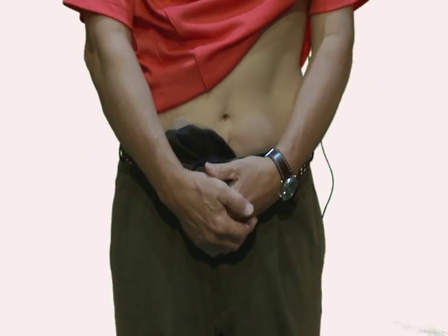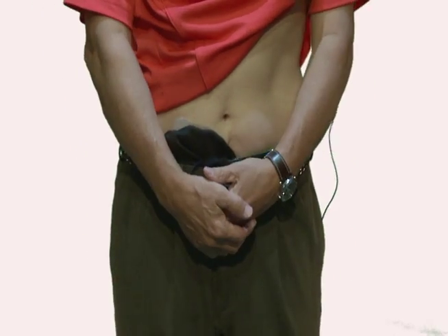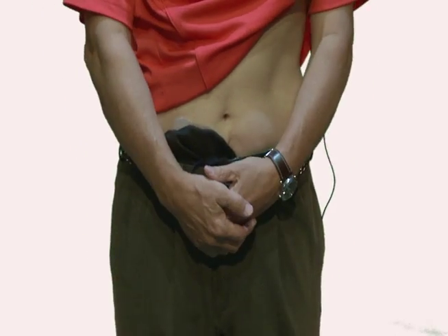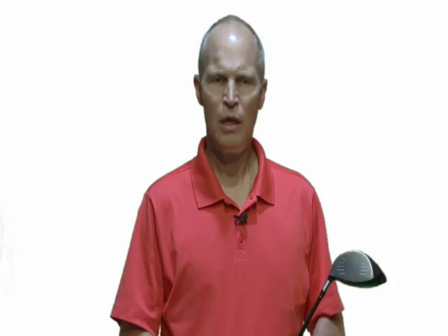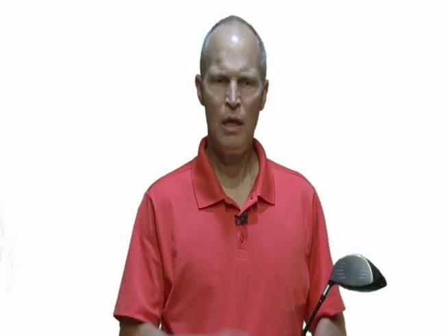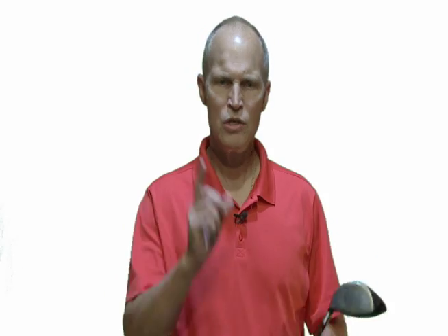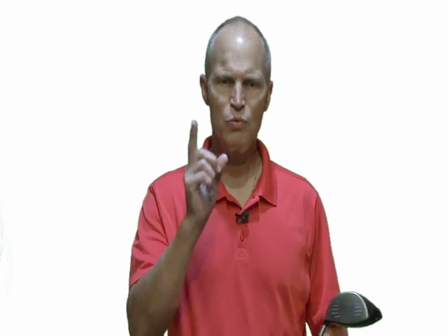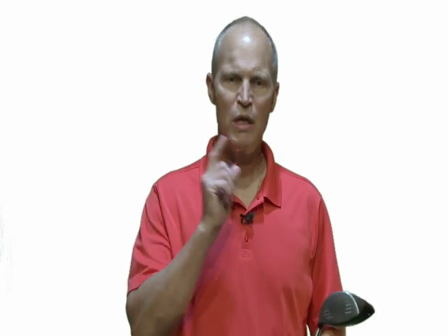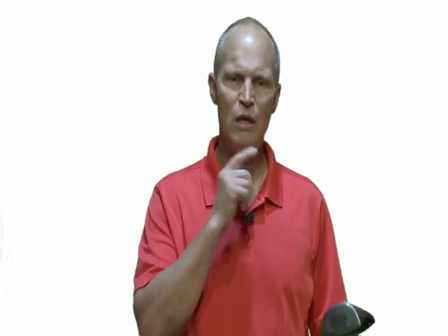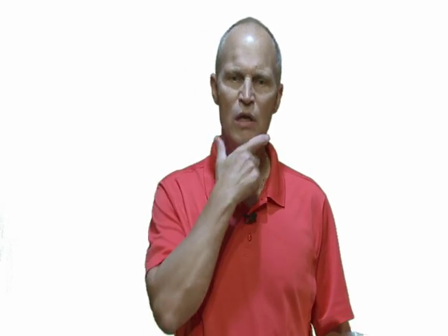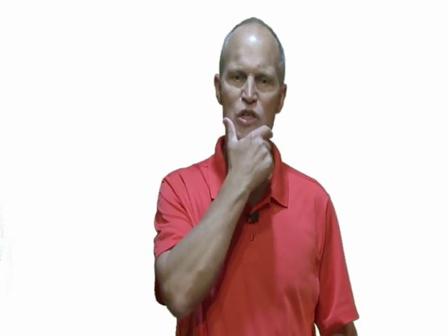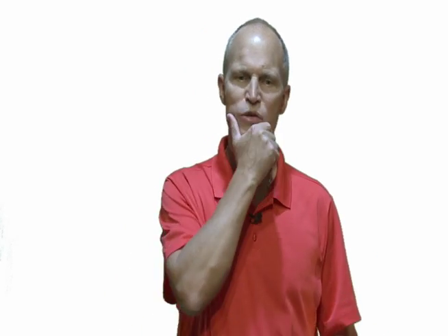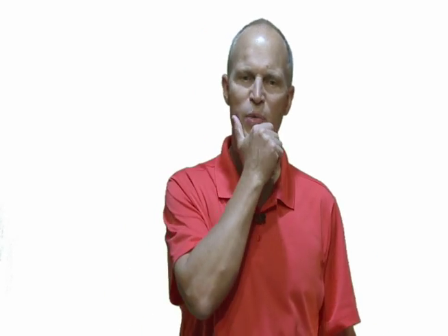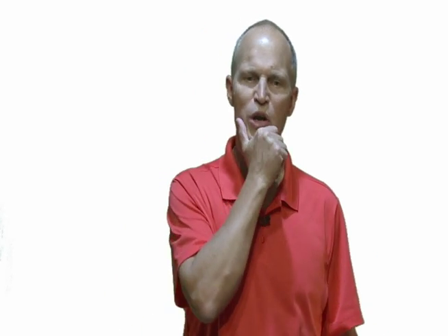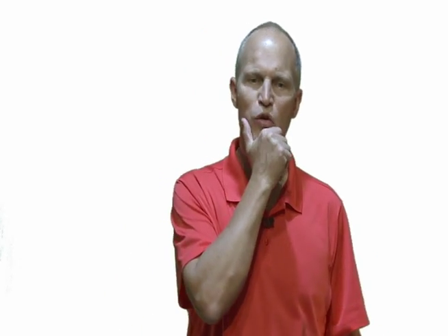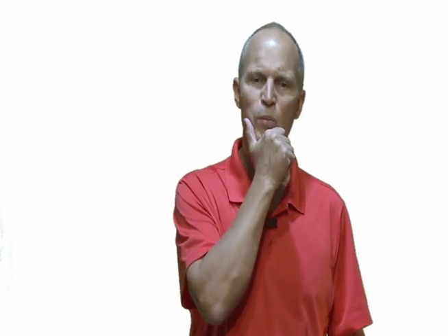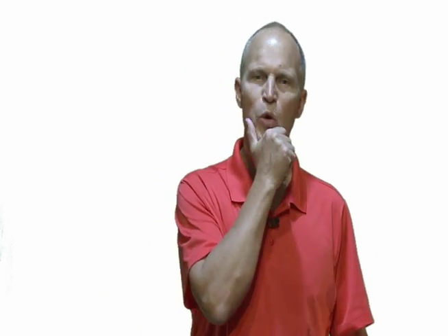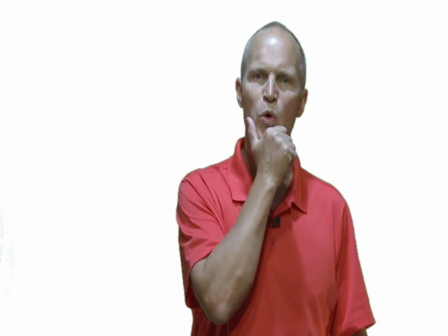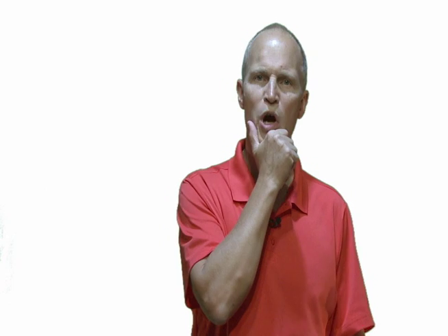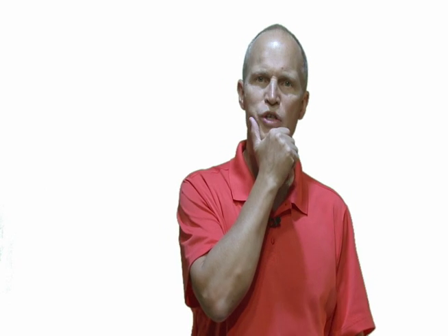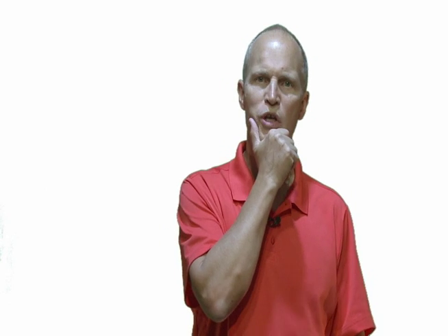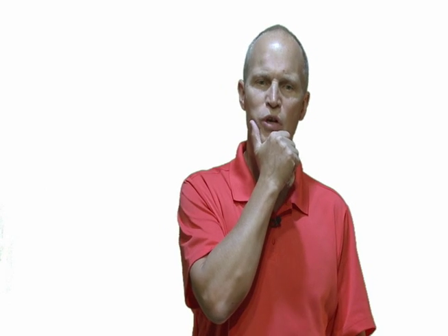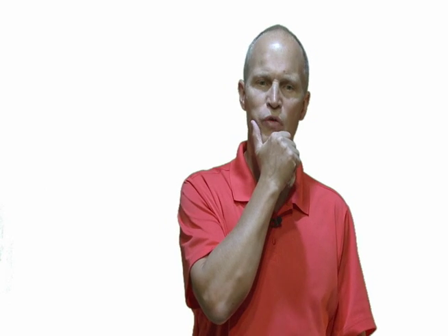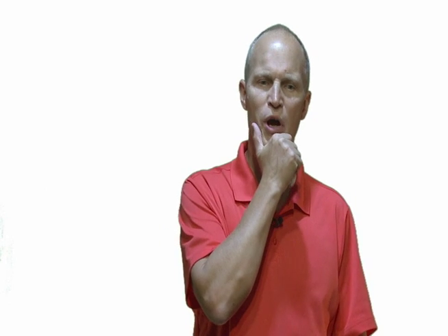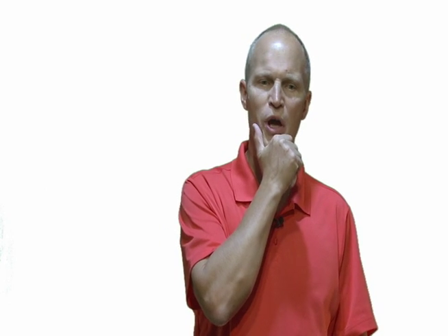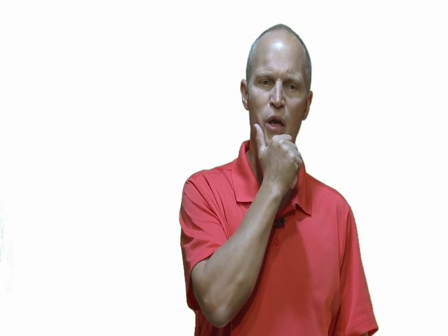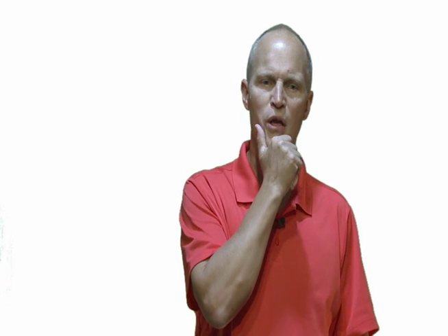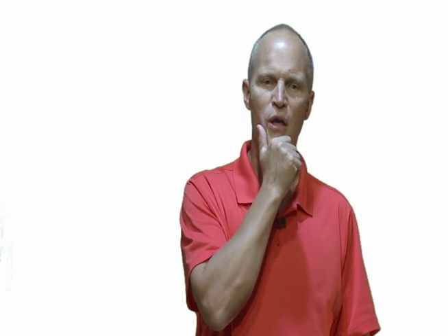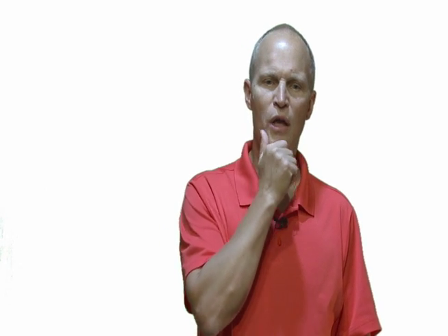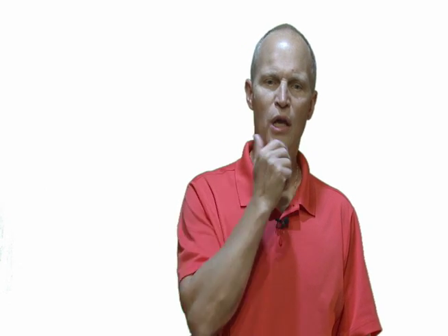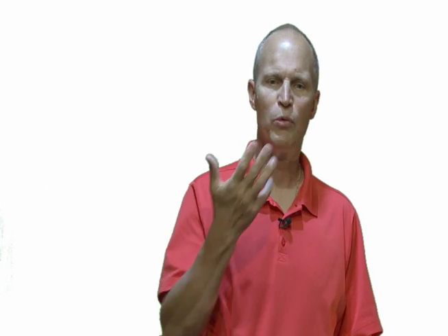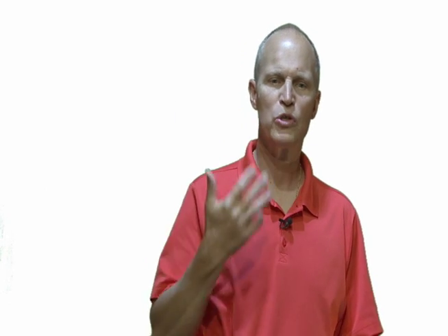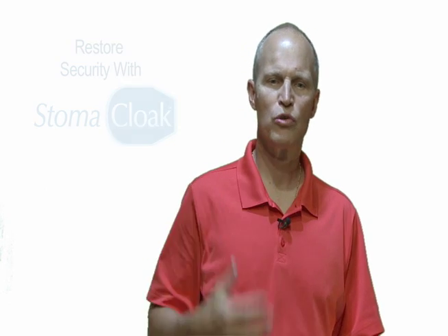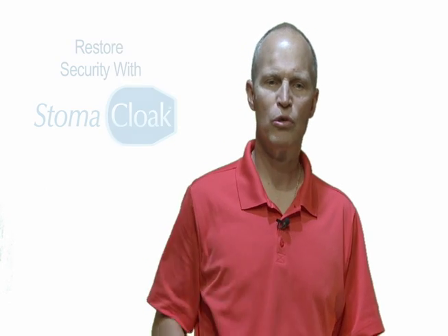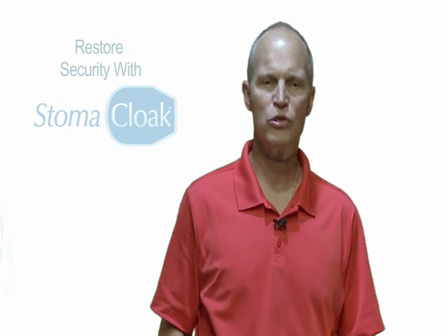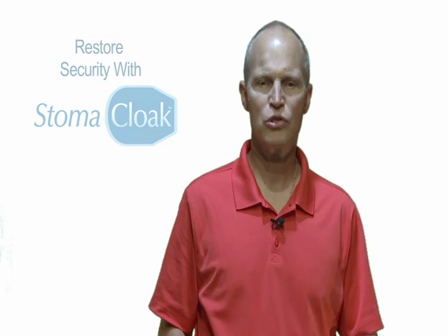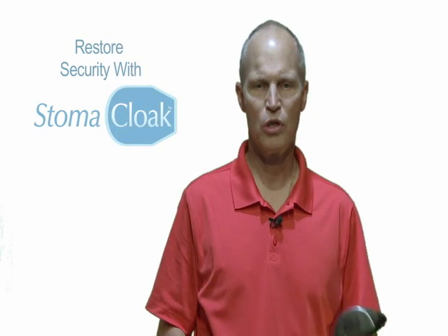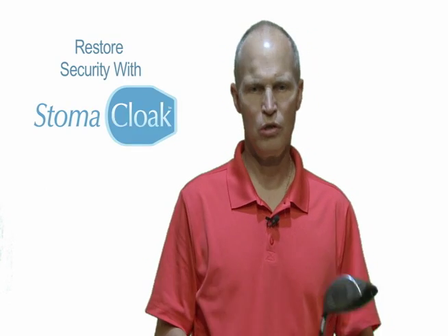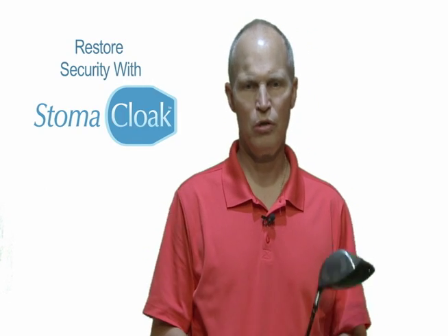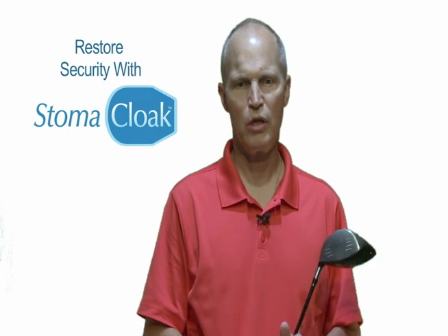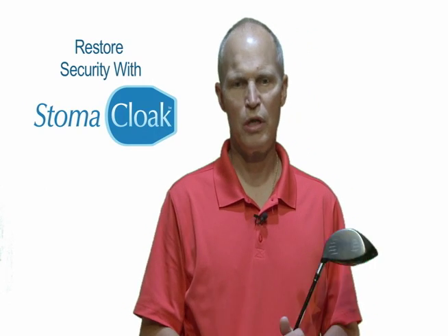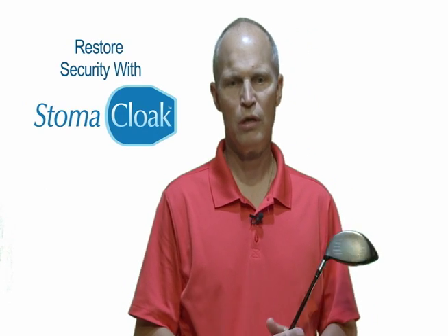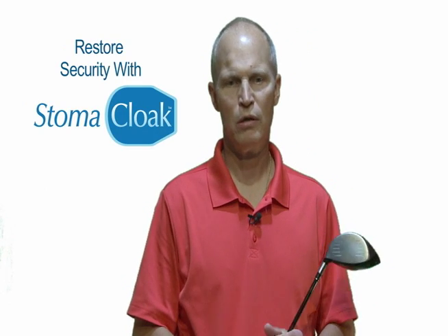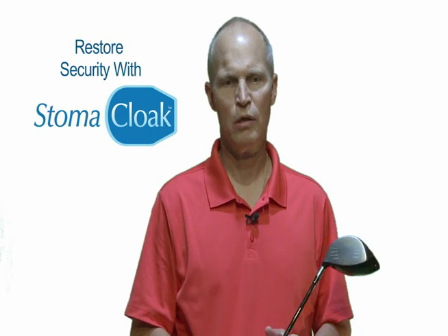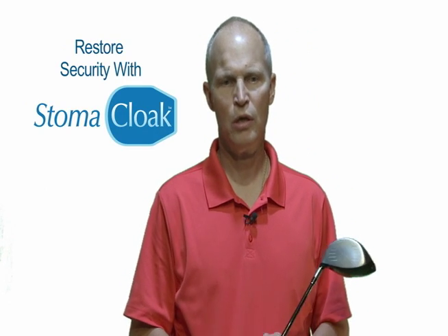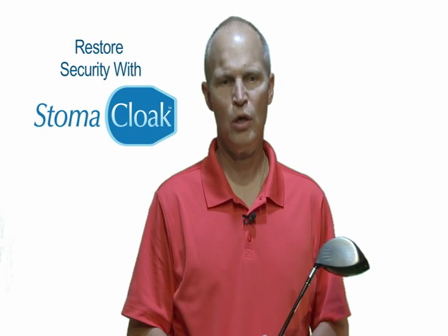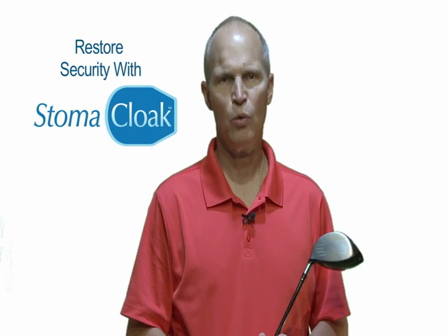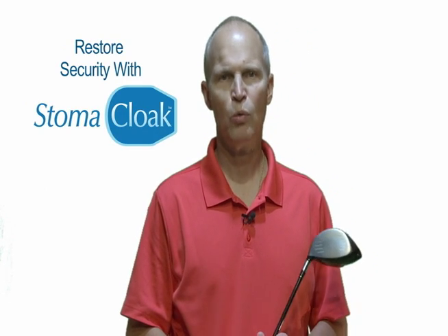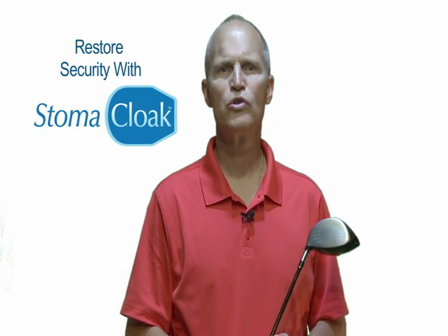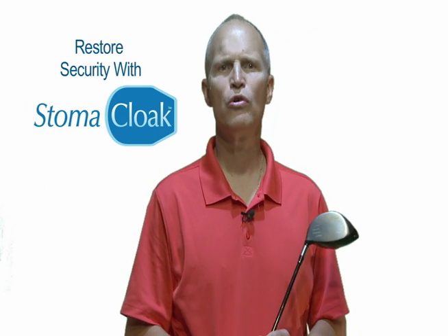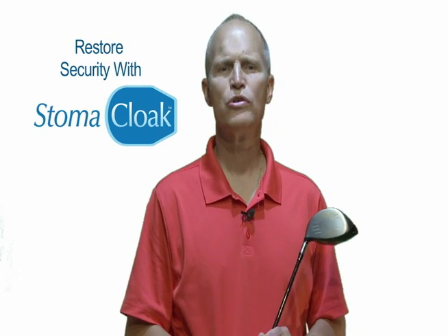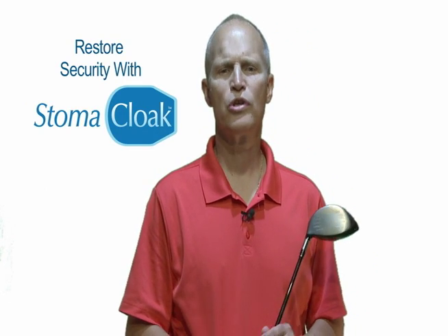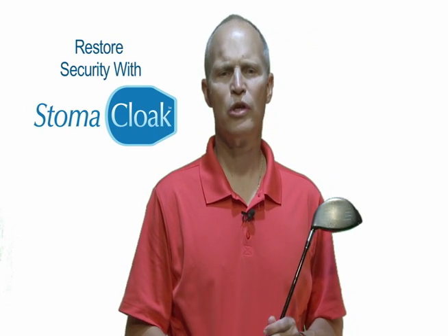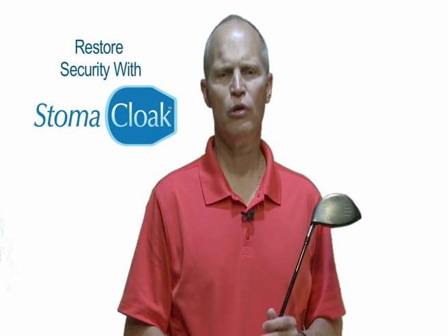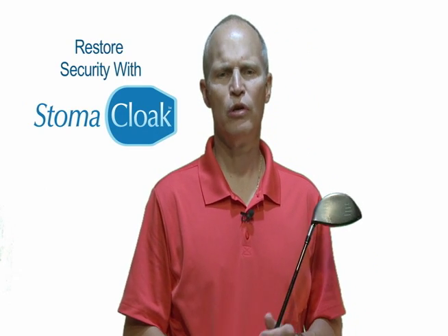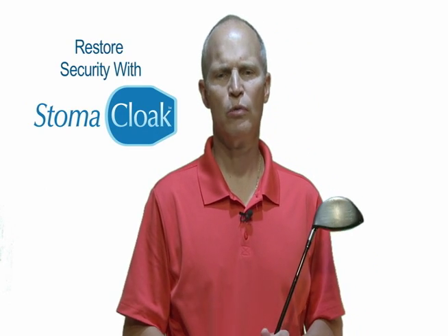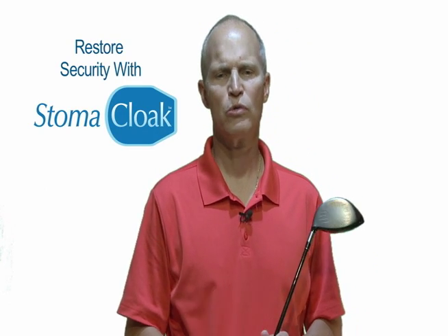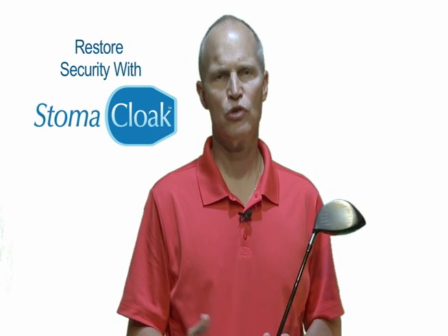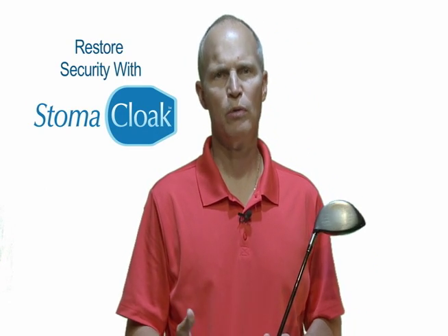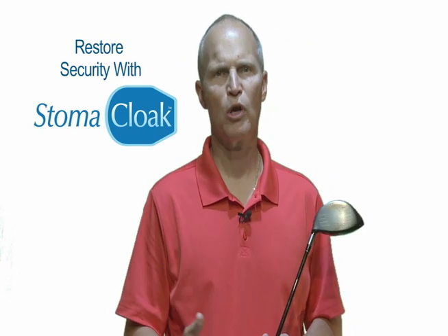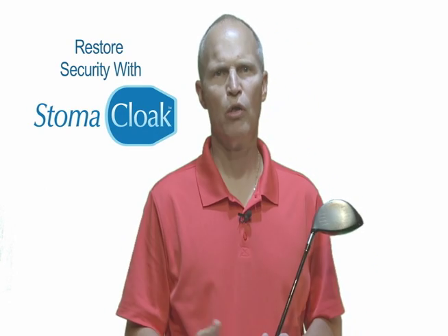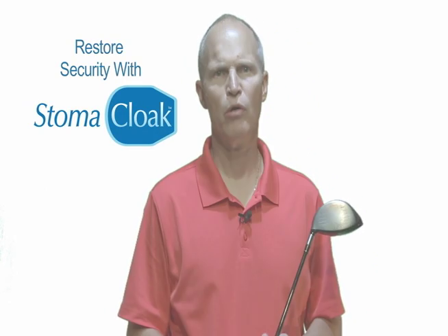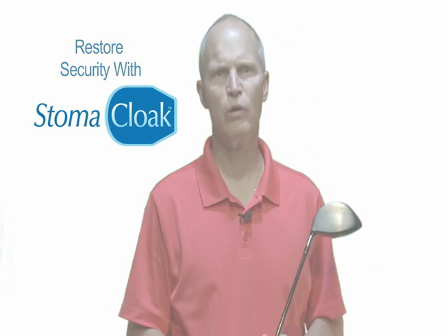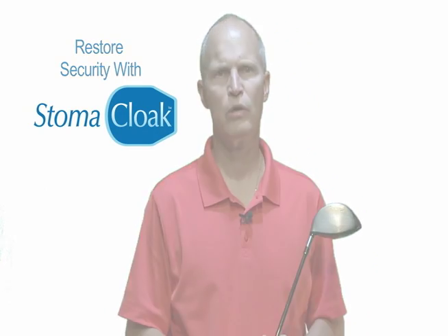It is reconditioned by normal washing and drying, and it restores security. Restore security with Stoma Cloak.